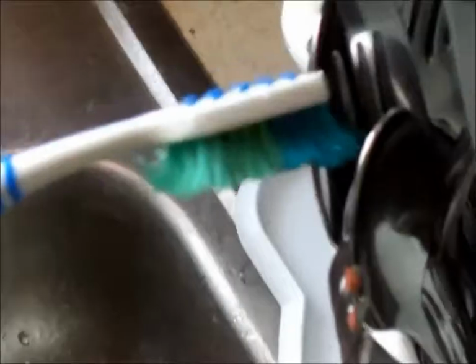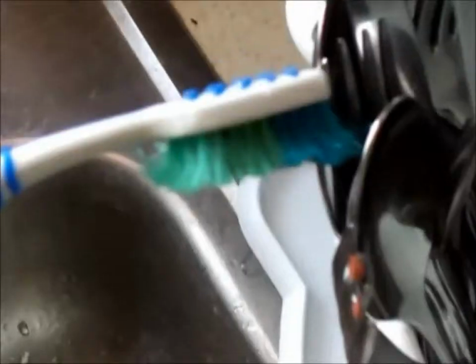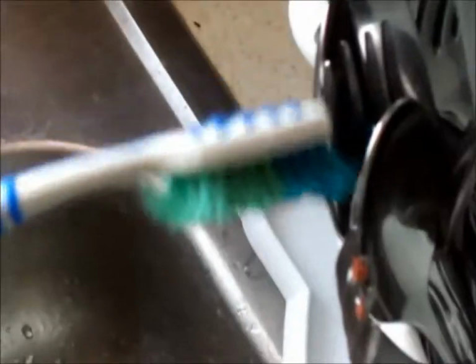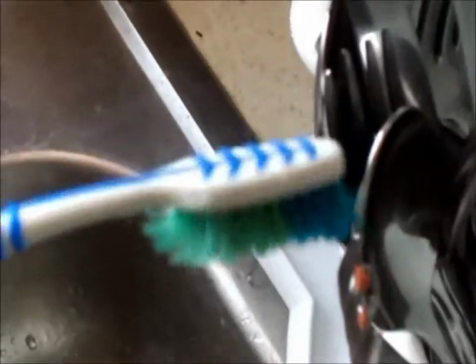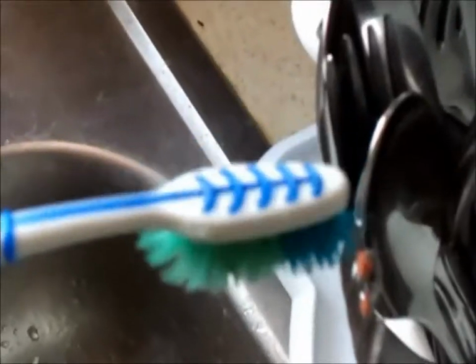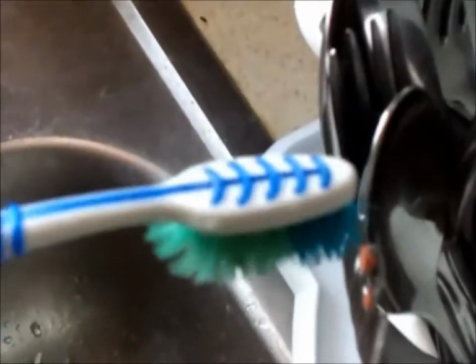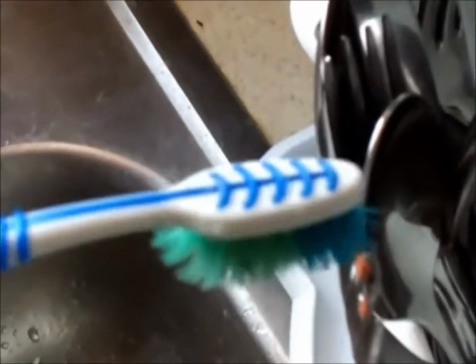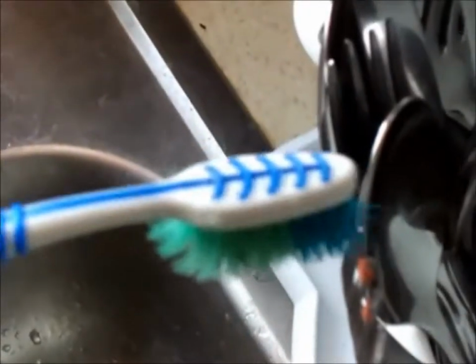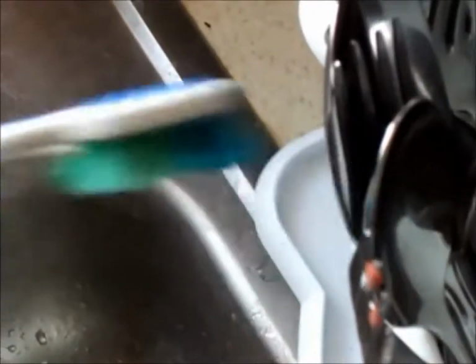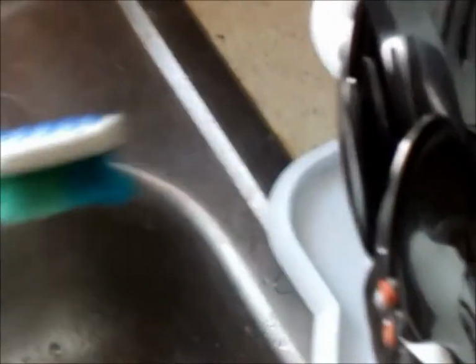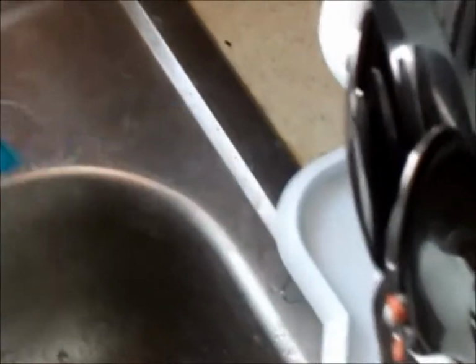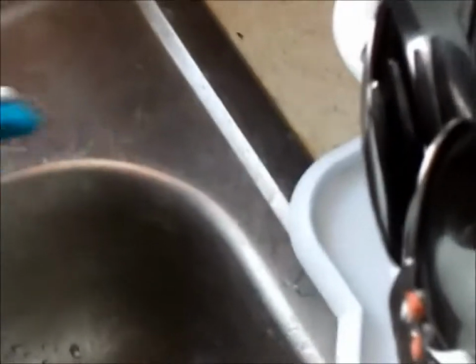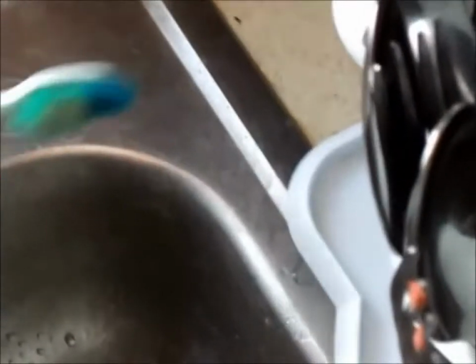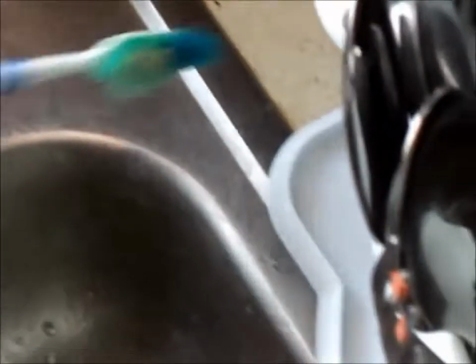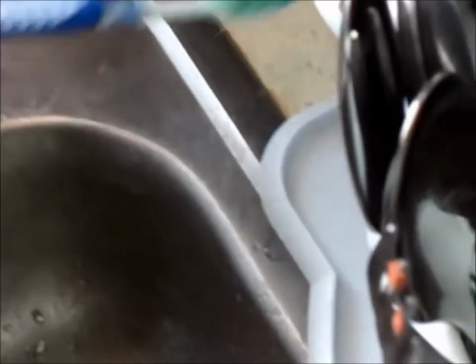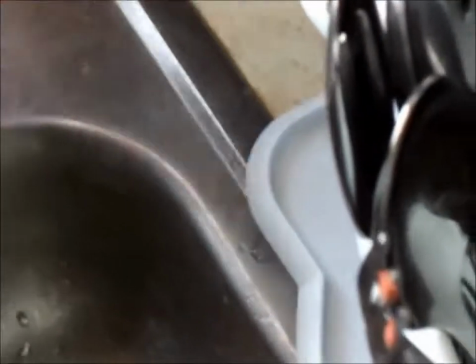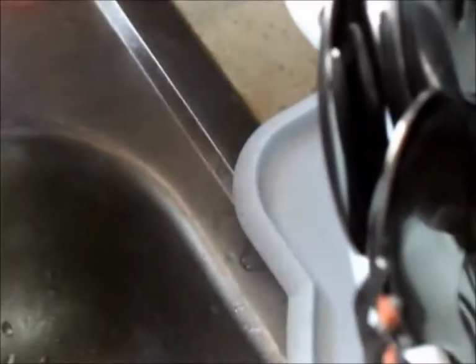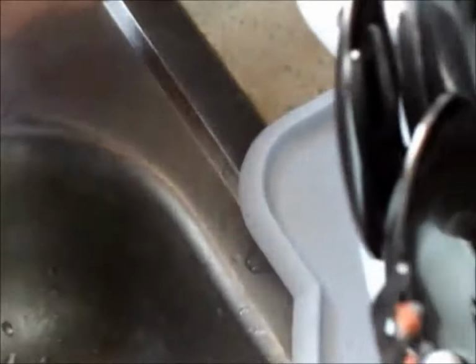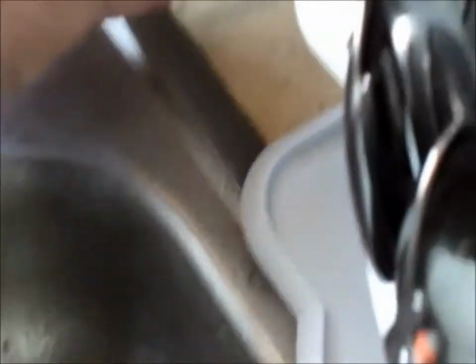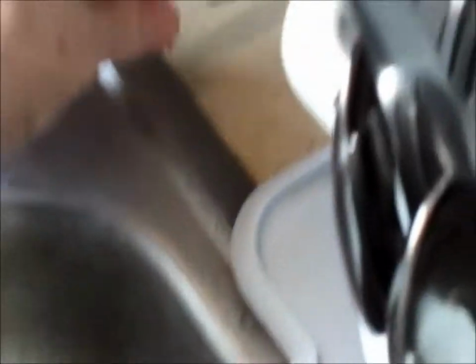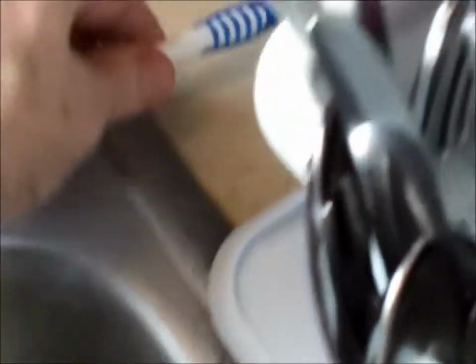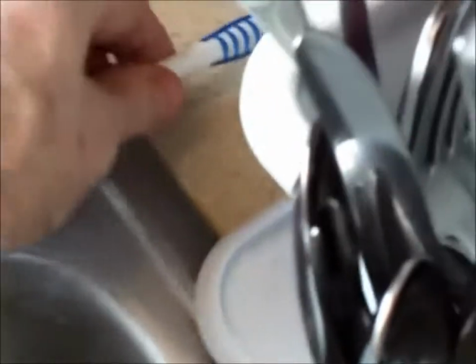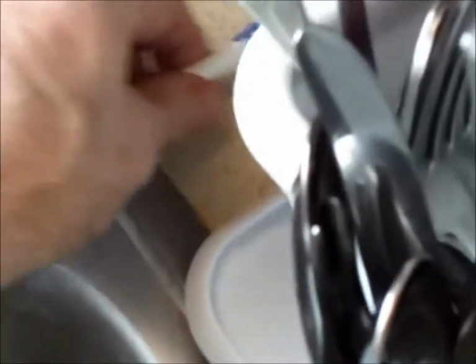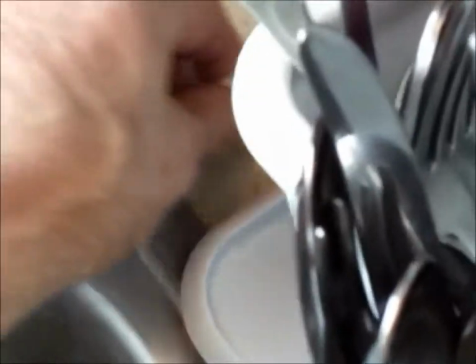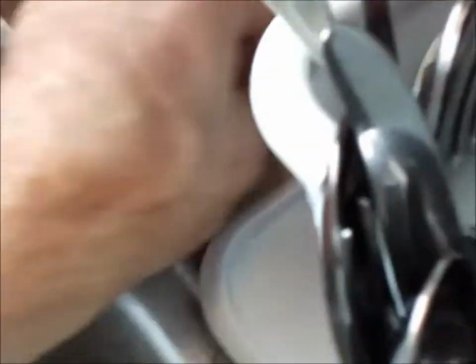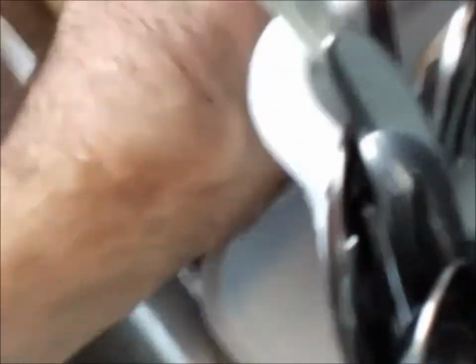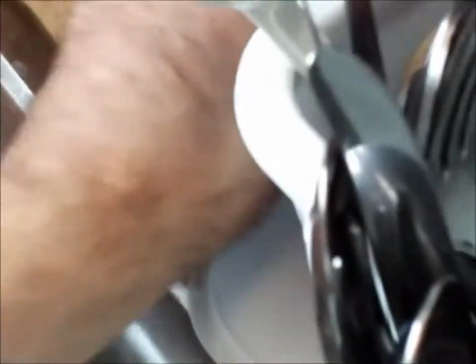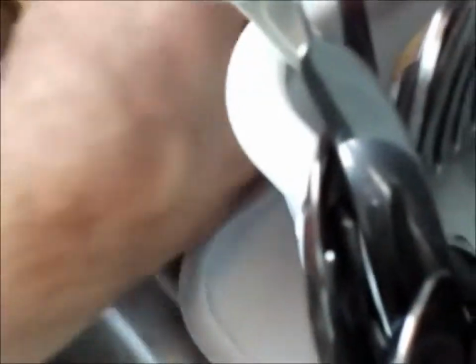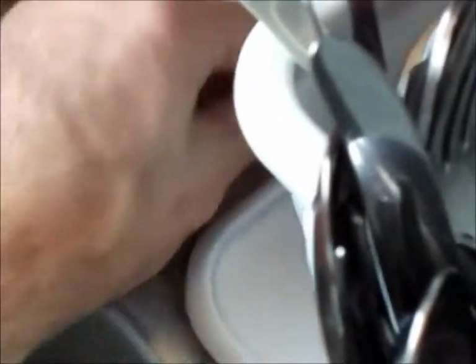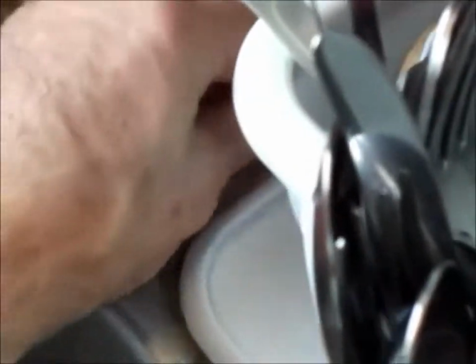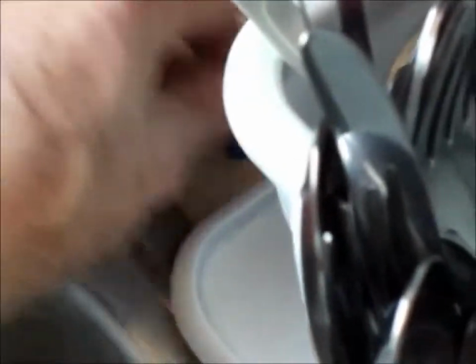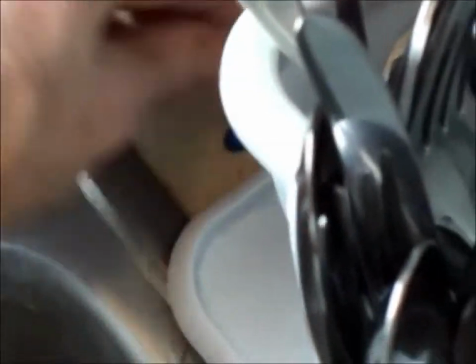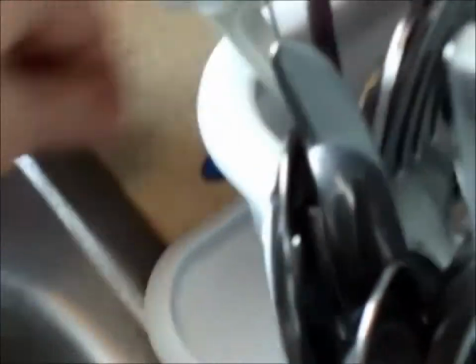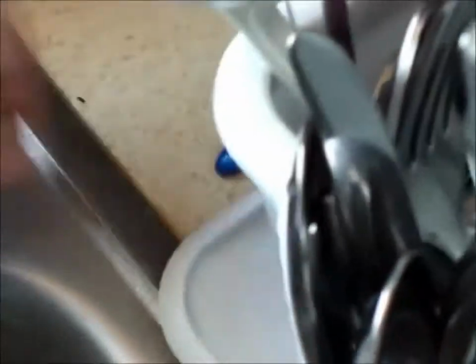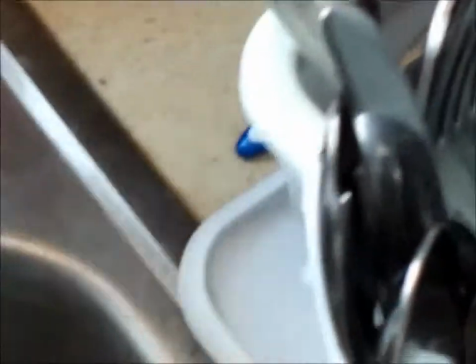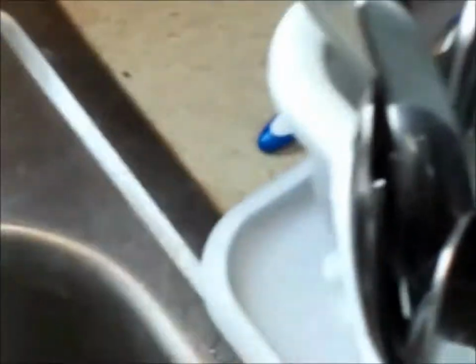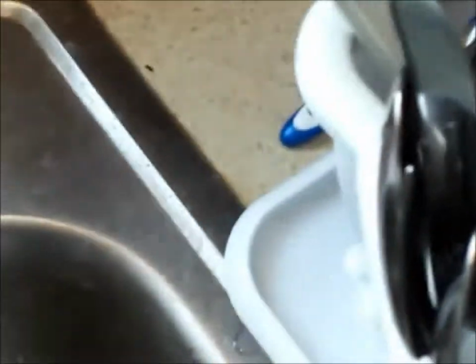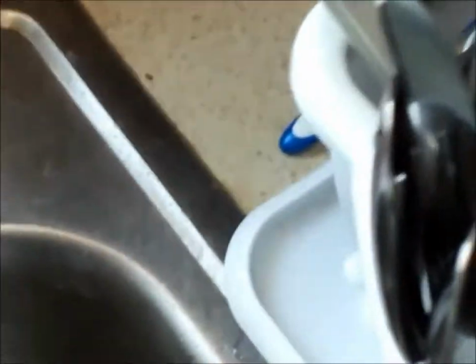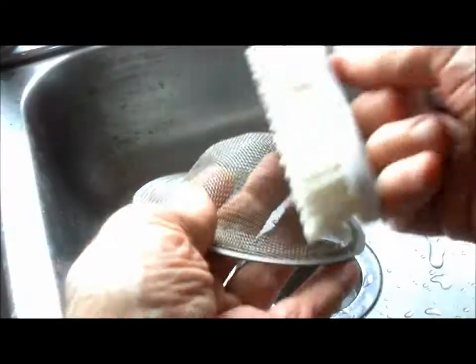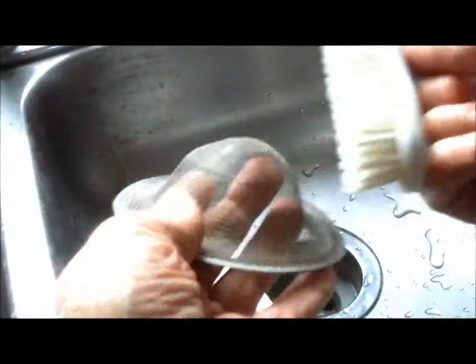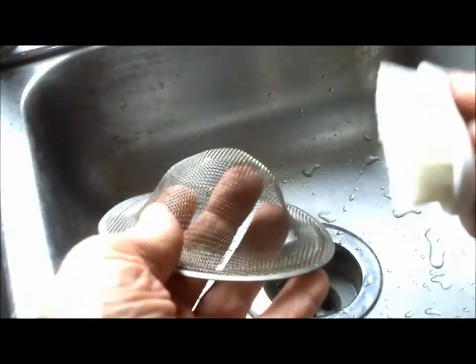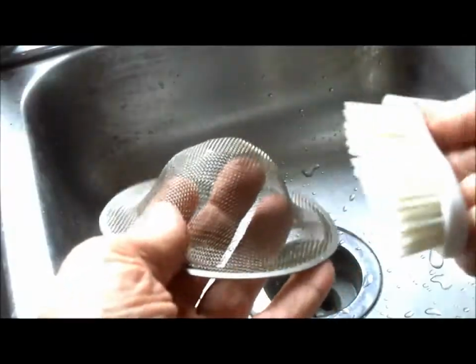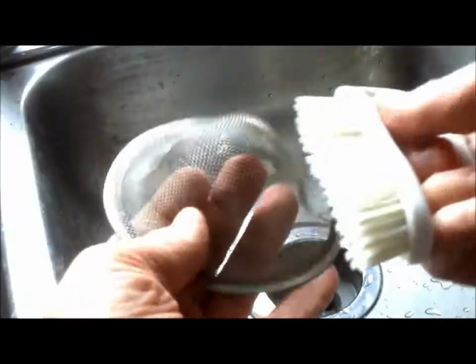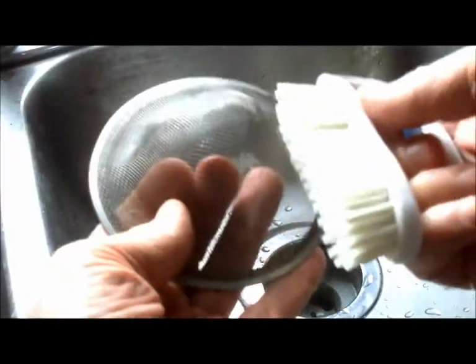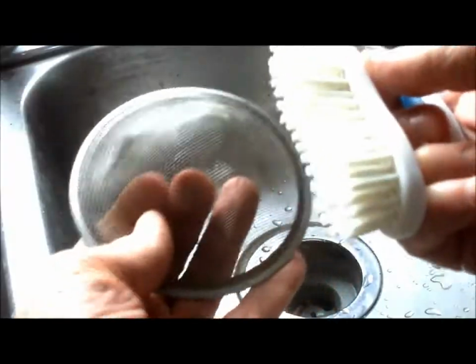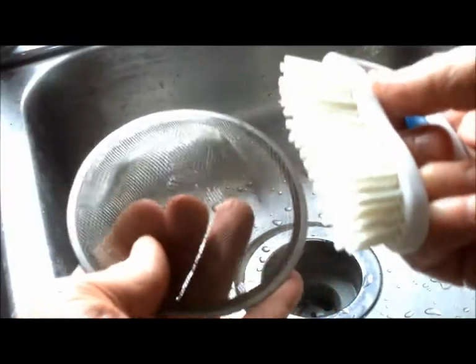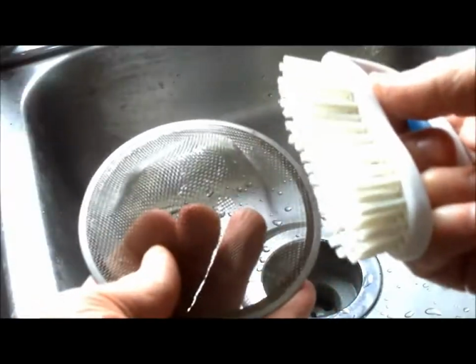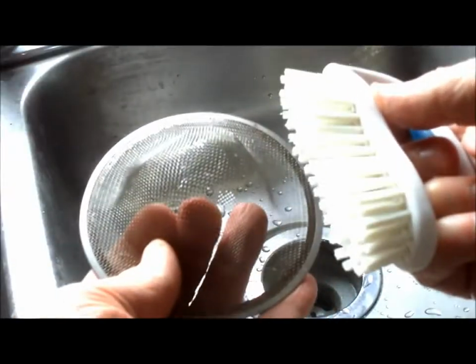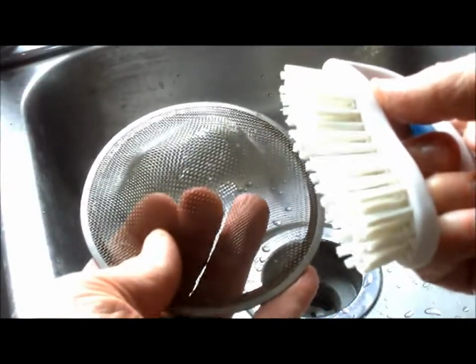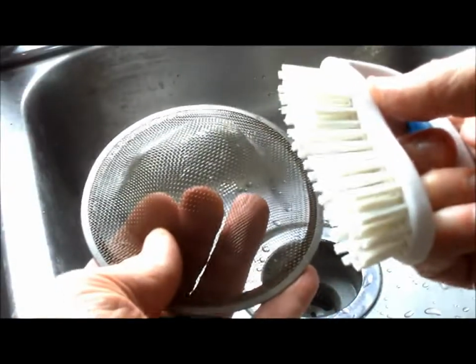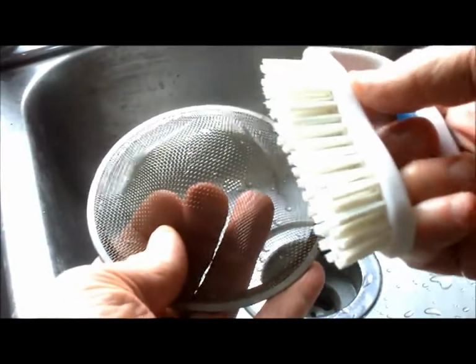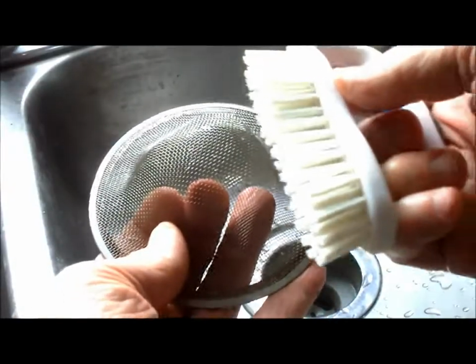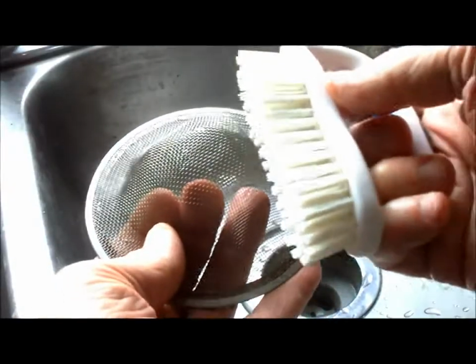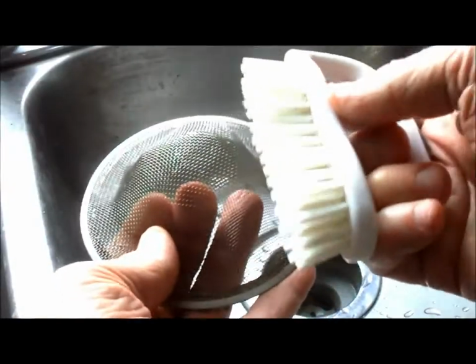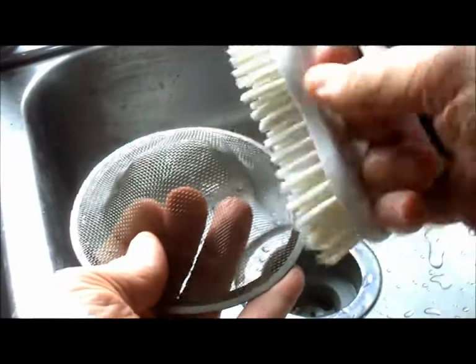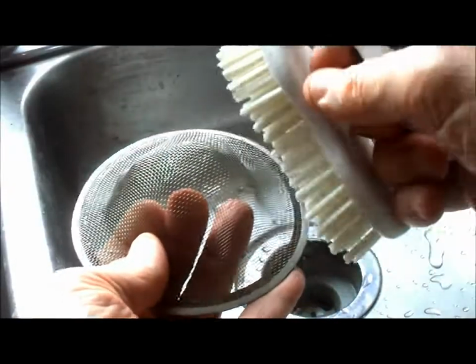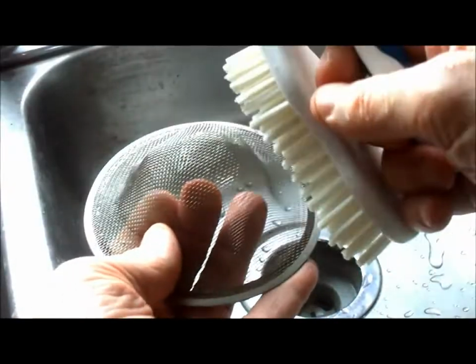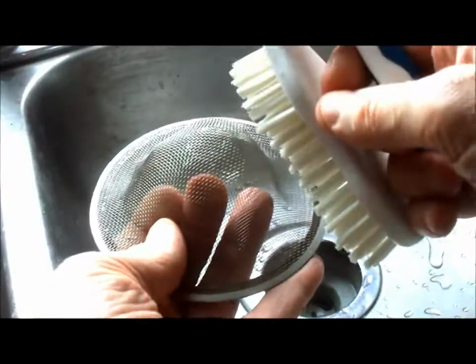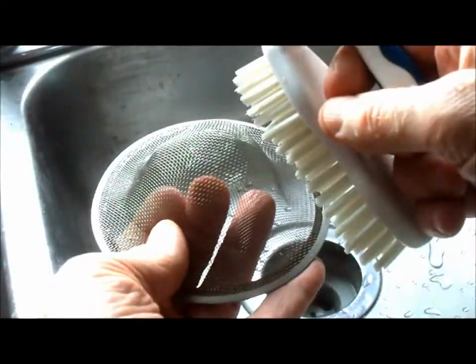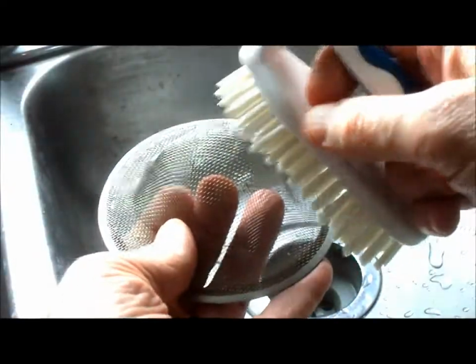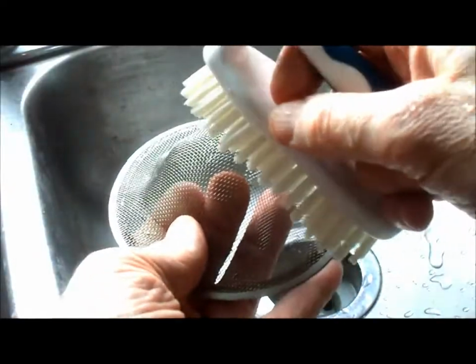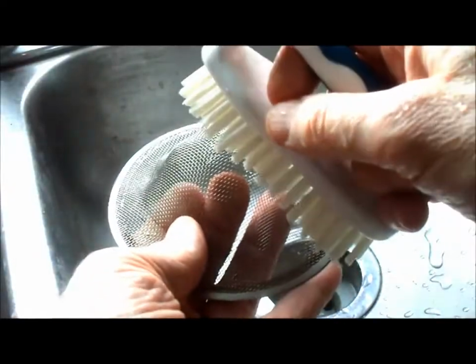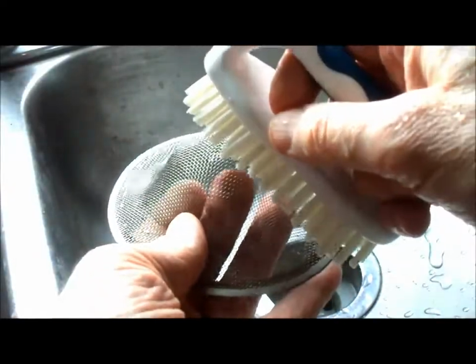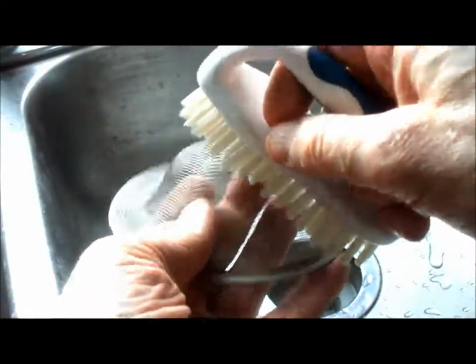I hide the toothbrush behind the dish drying rack for next time. If you have a scrub brush, it'll do the job a little quicker.